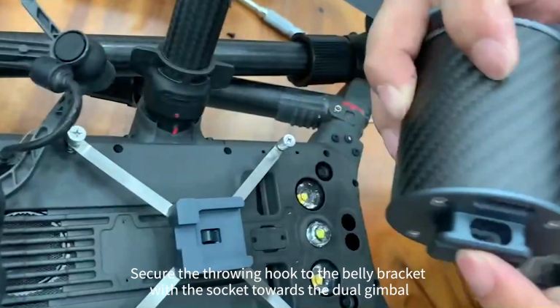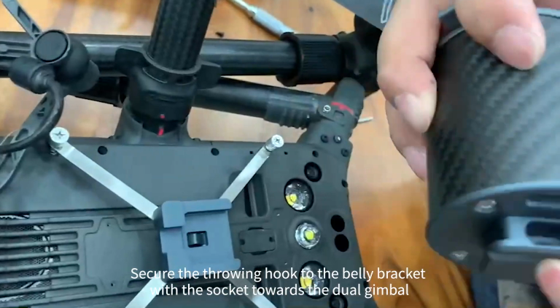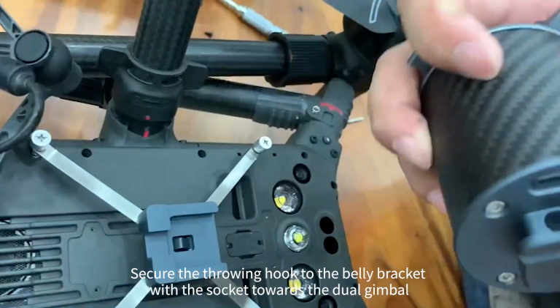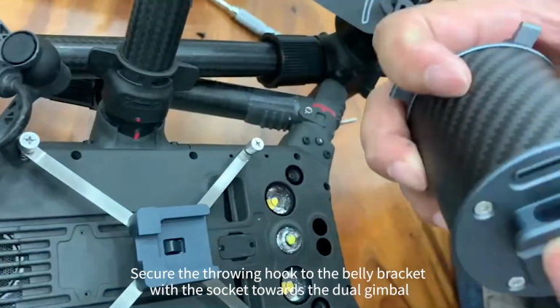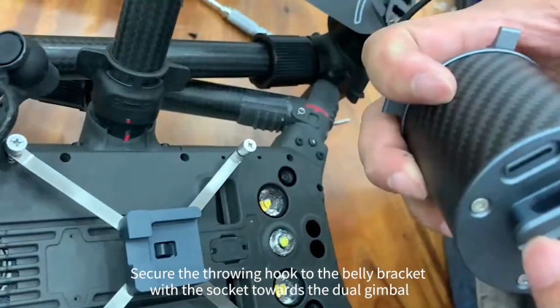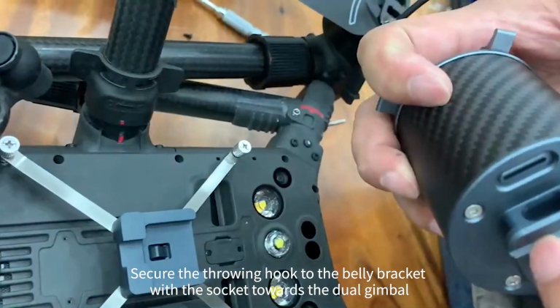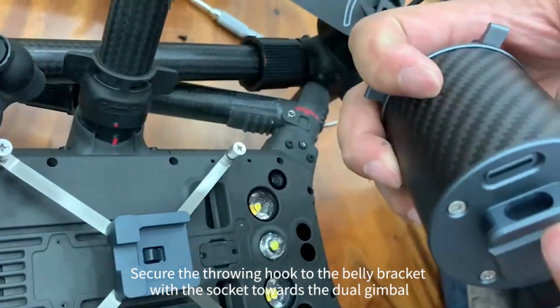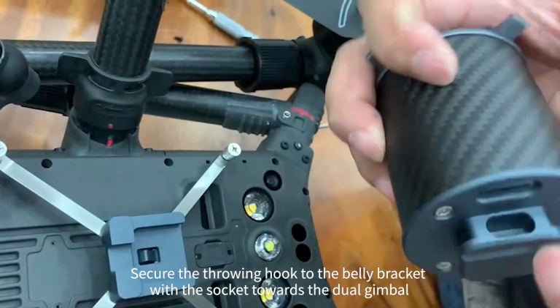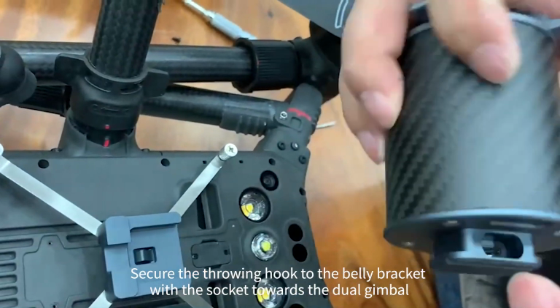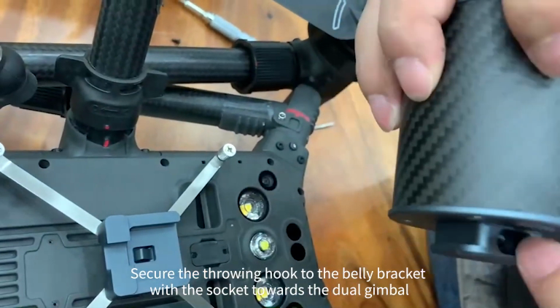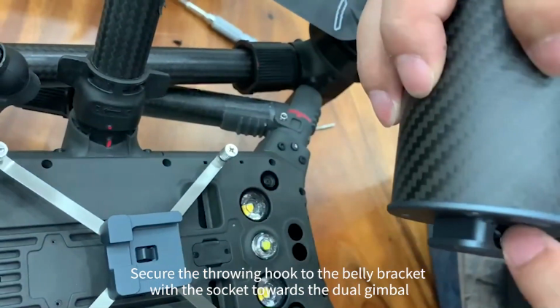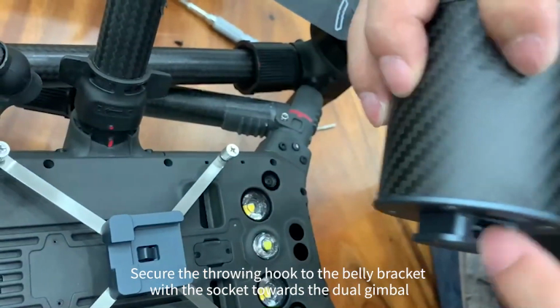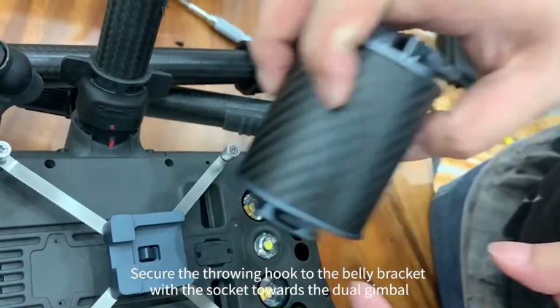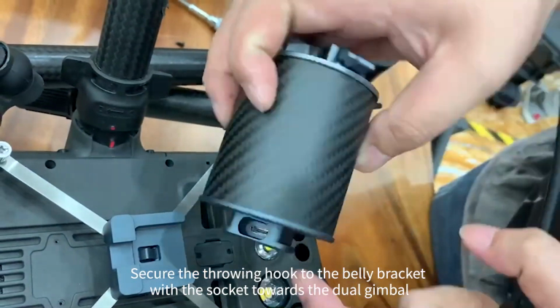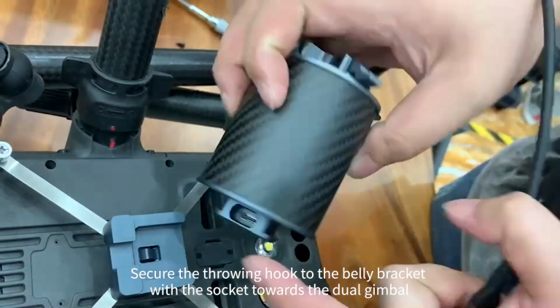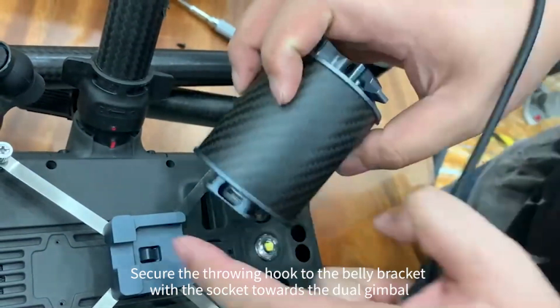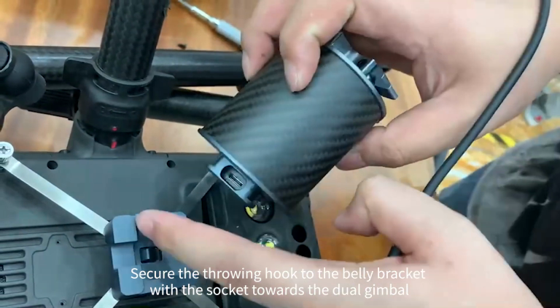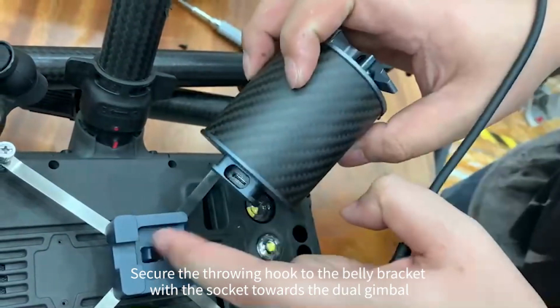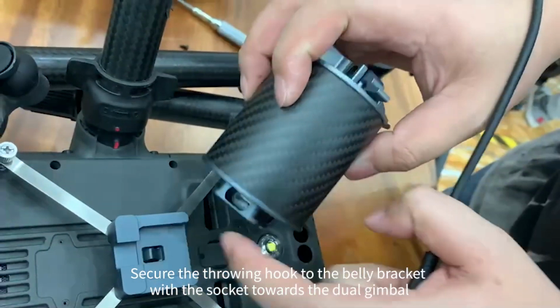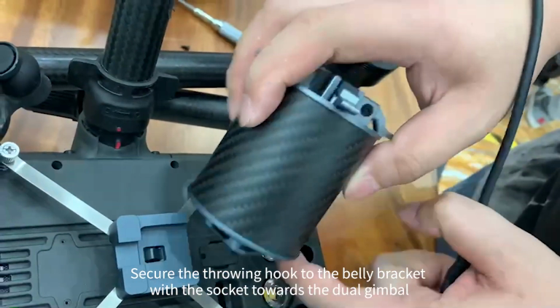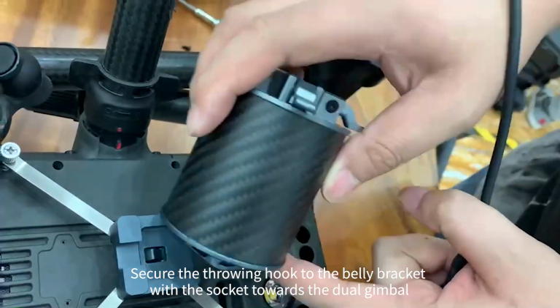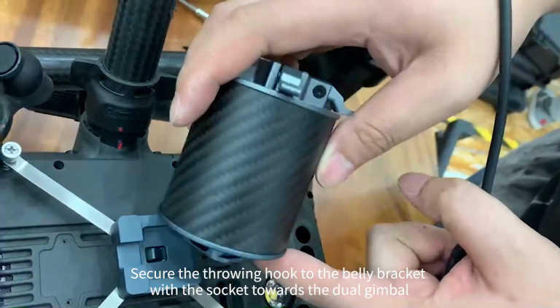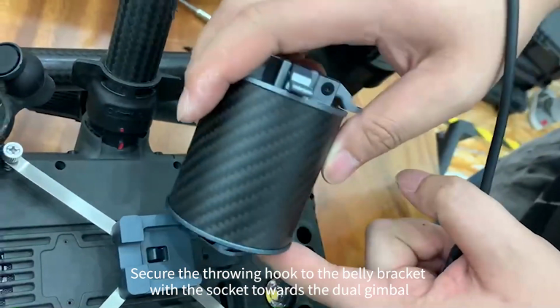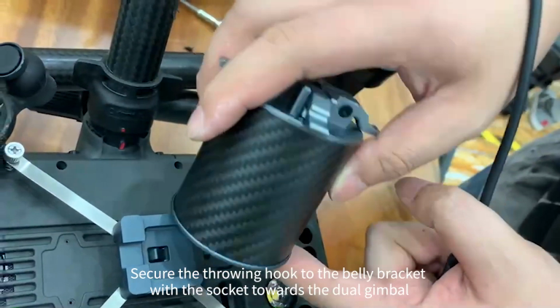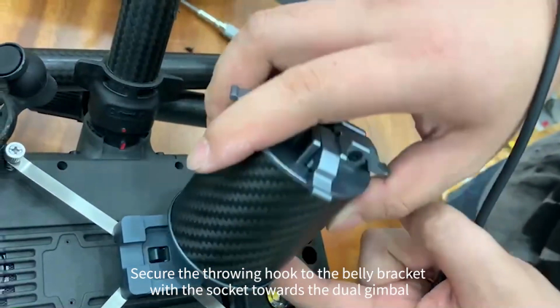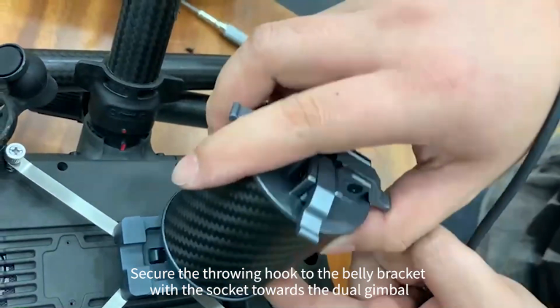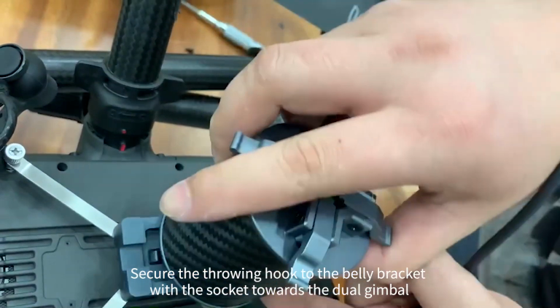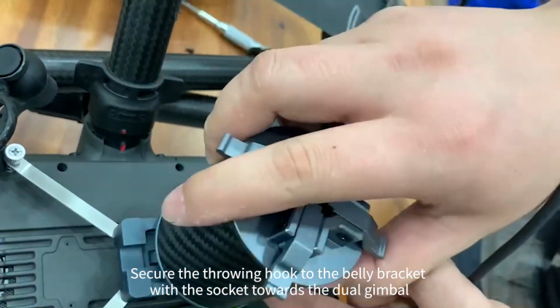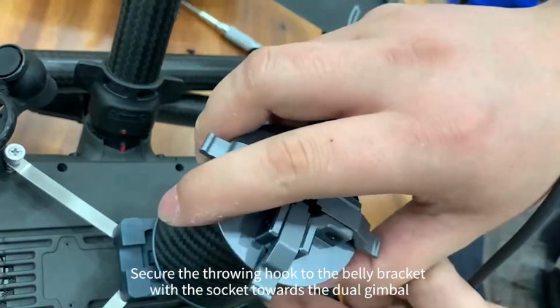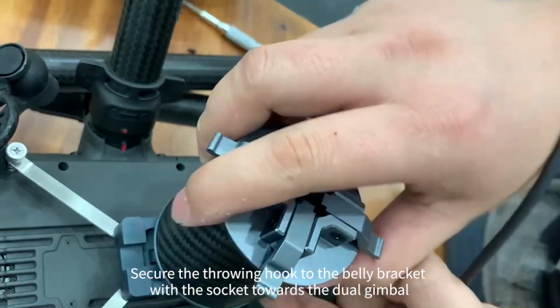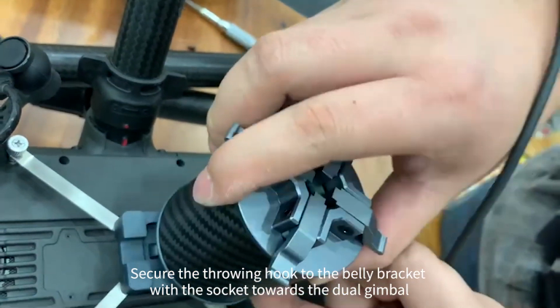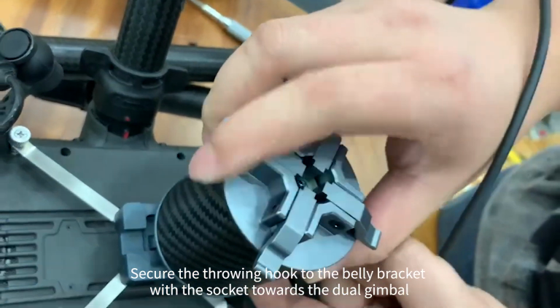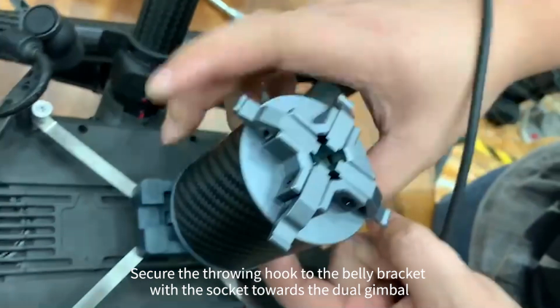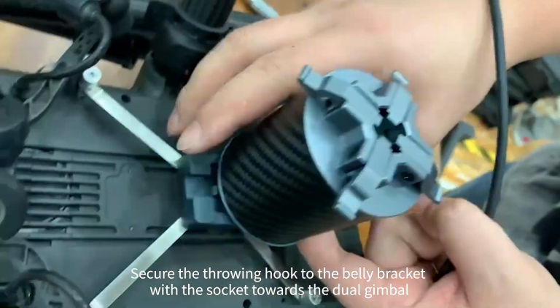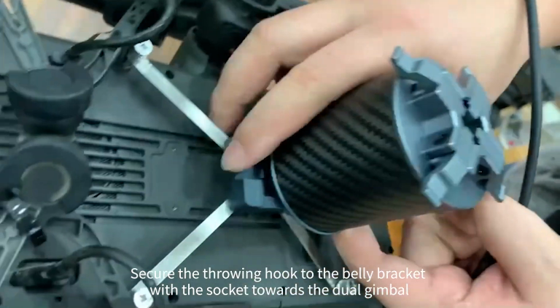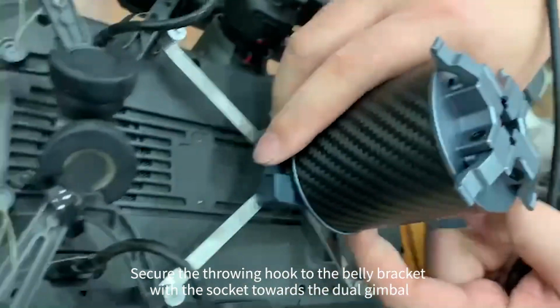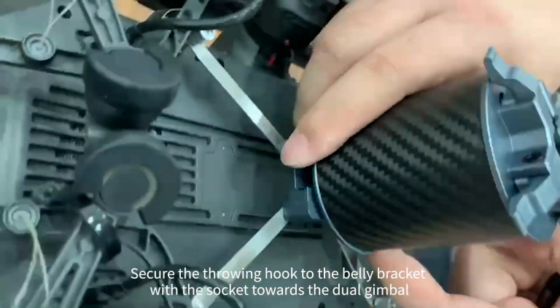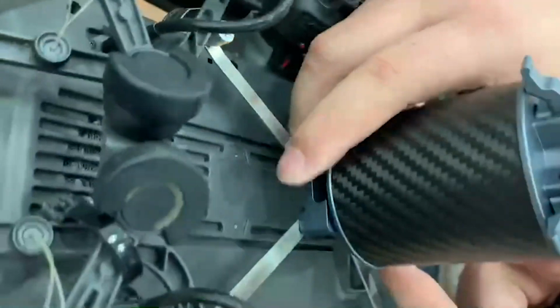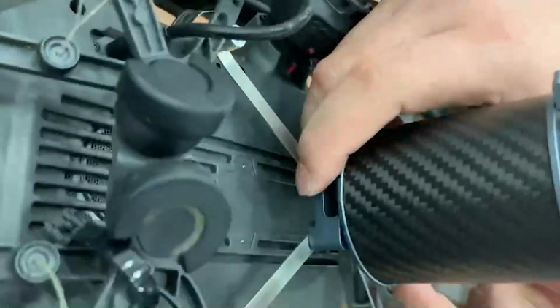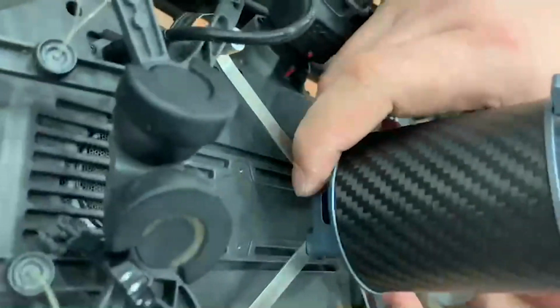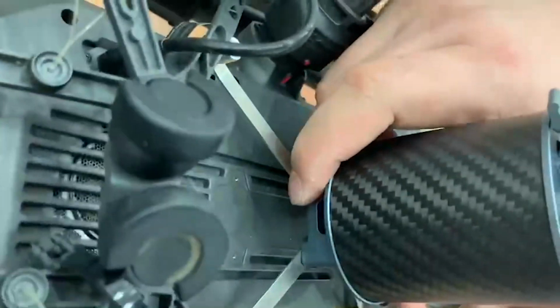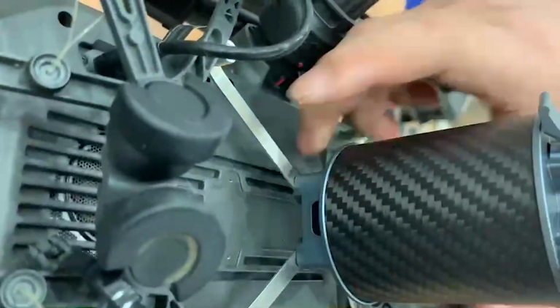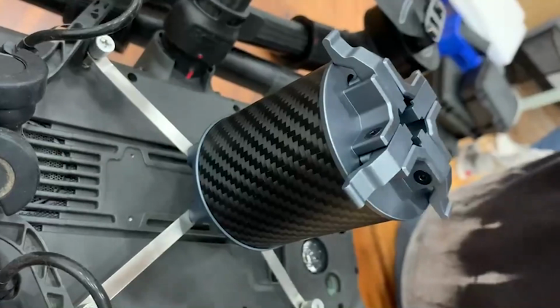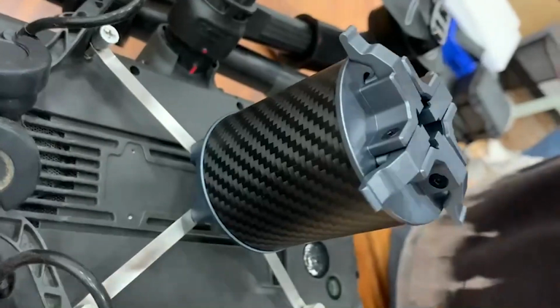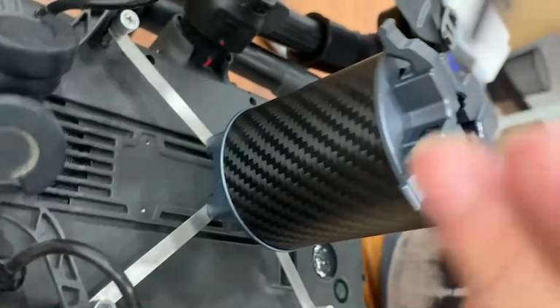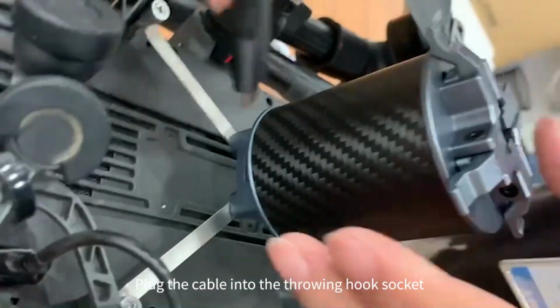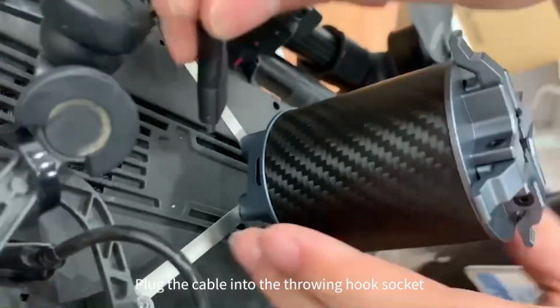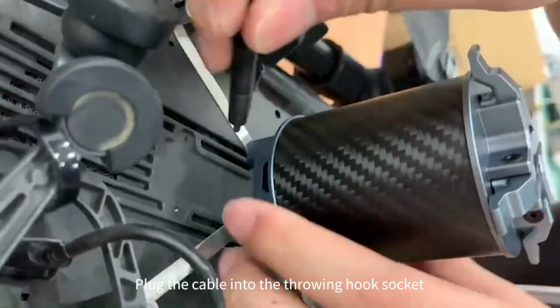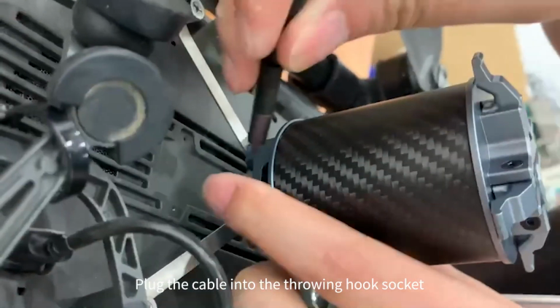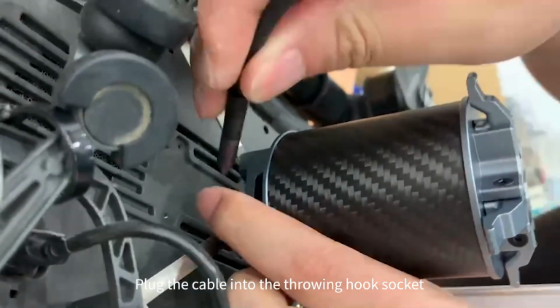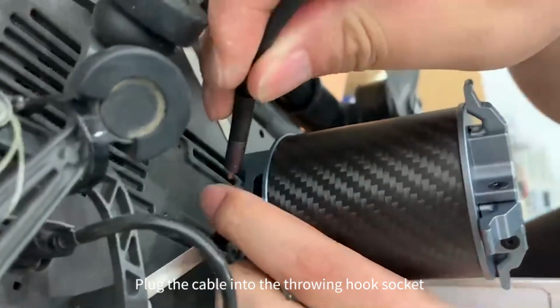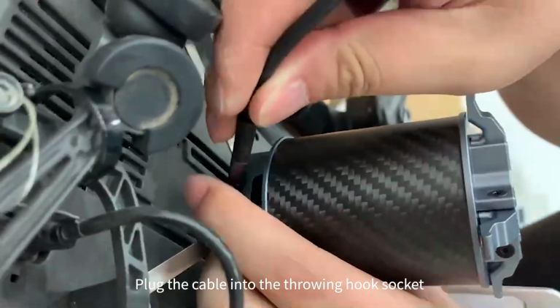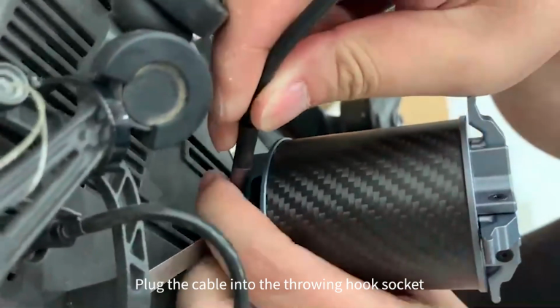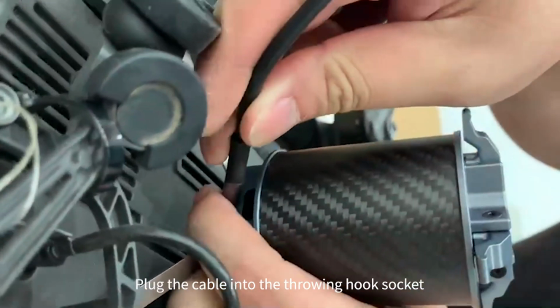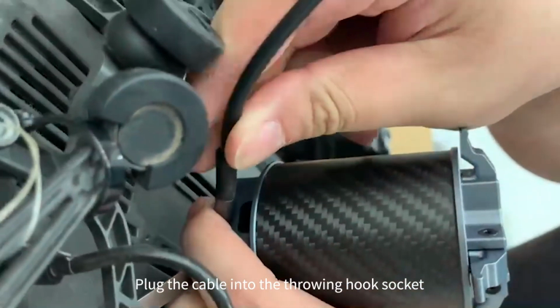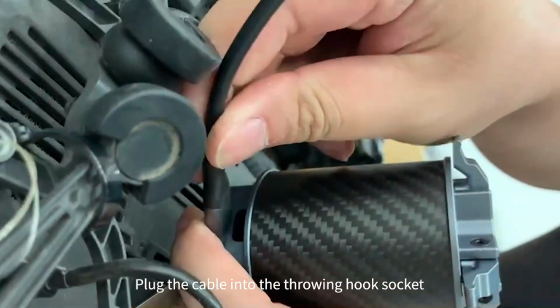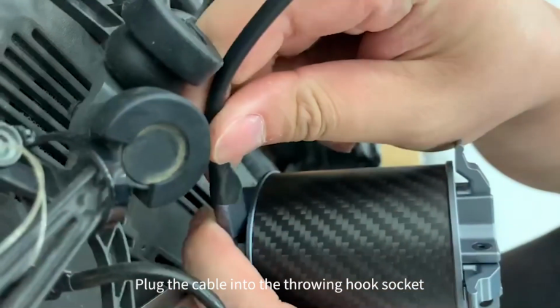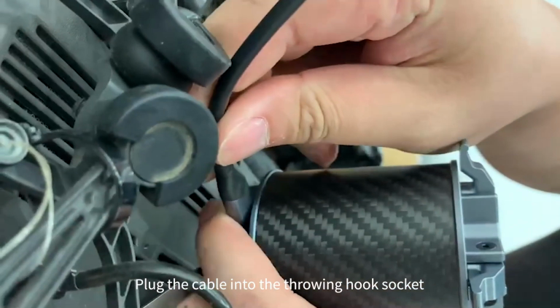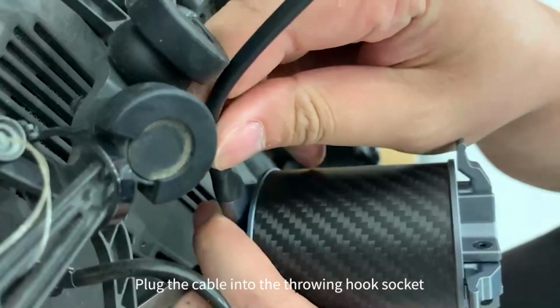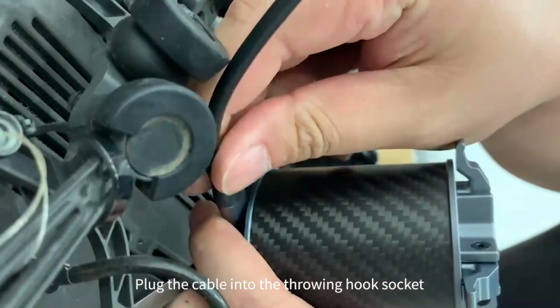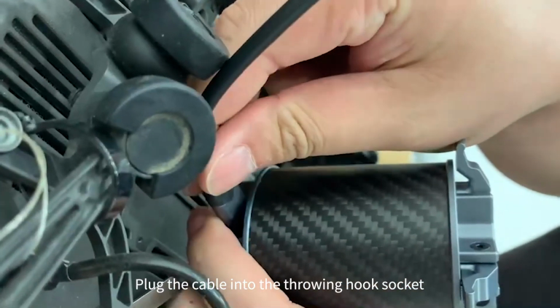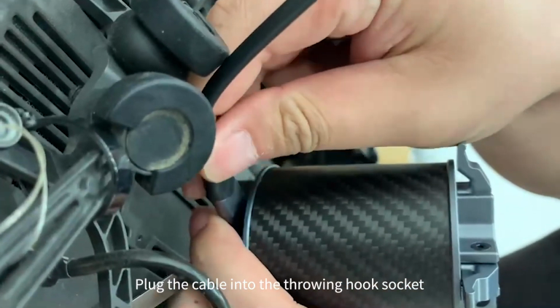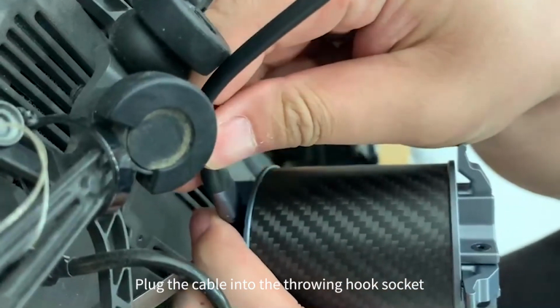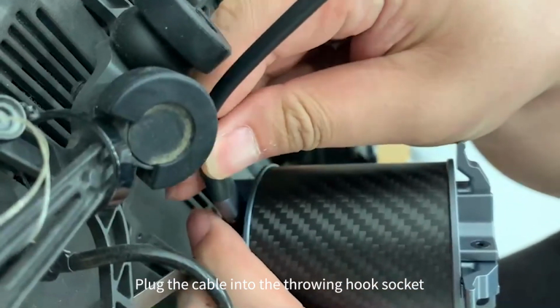Secure the throwing hook to the belly bracket with the socket towards the dual gimbal. Plug the cable into the throwing hook socket.